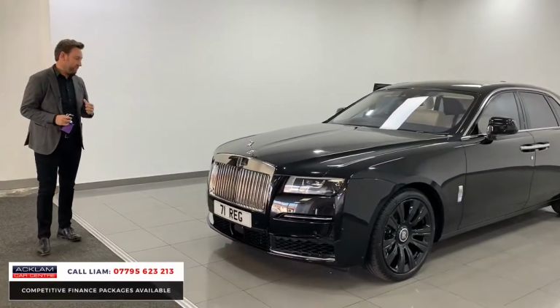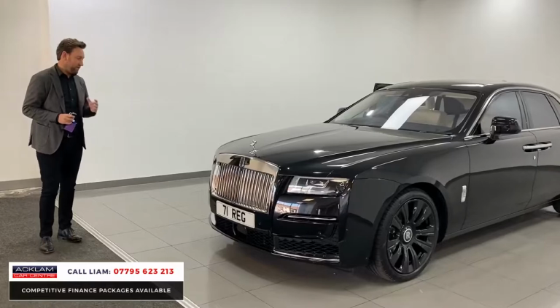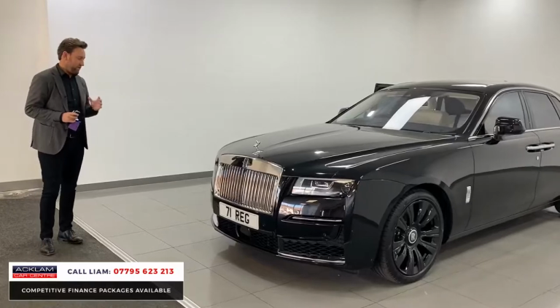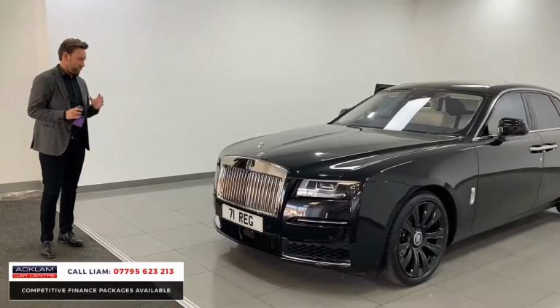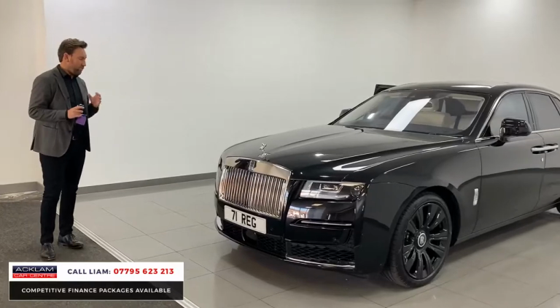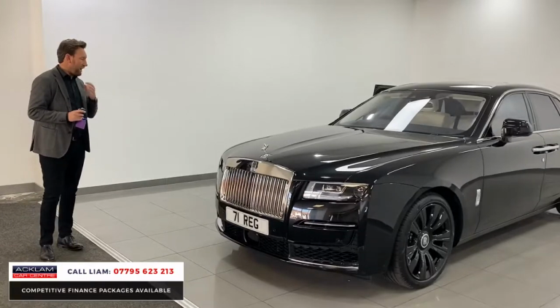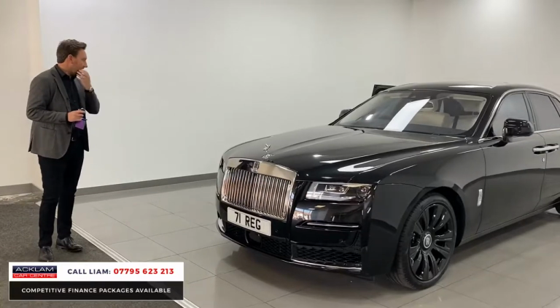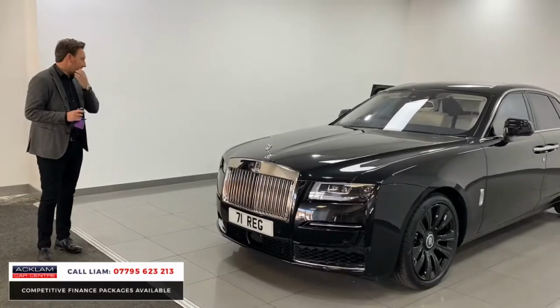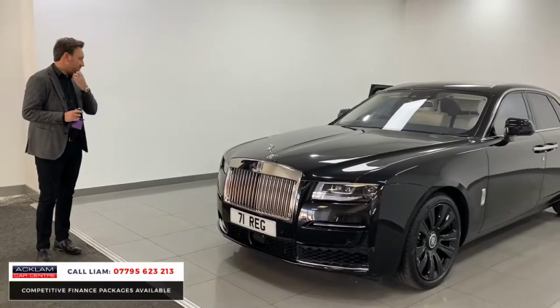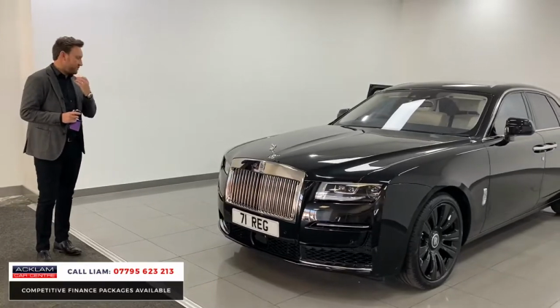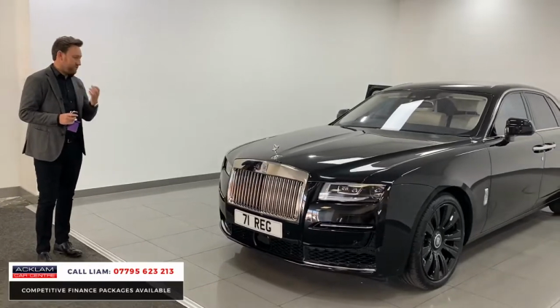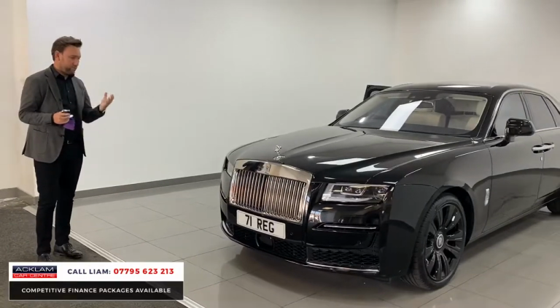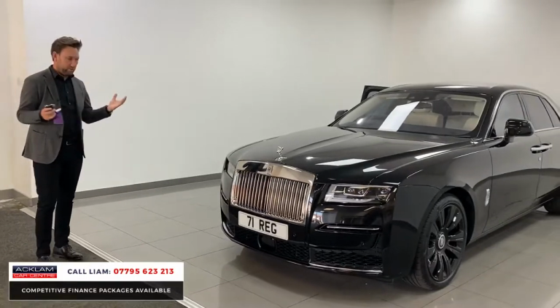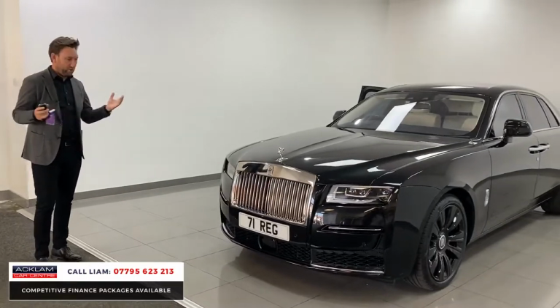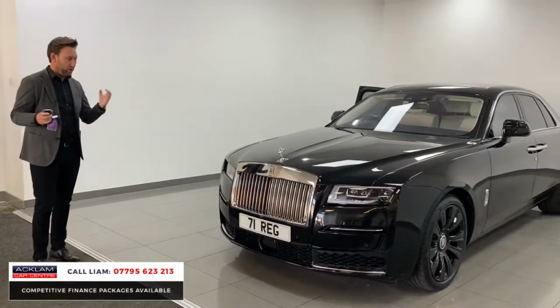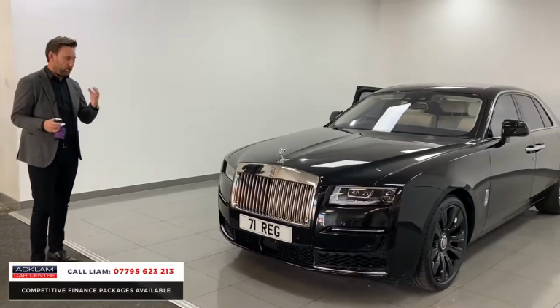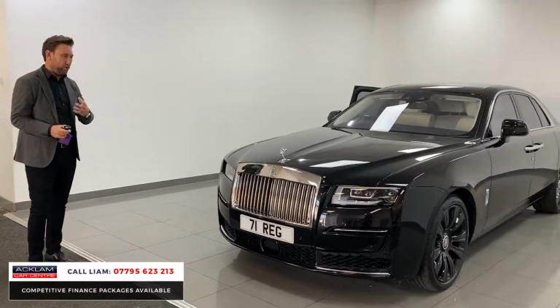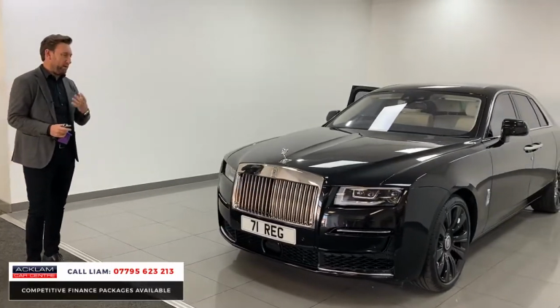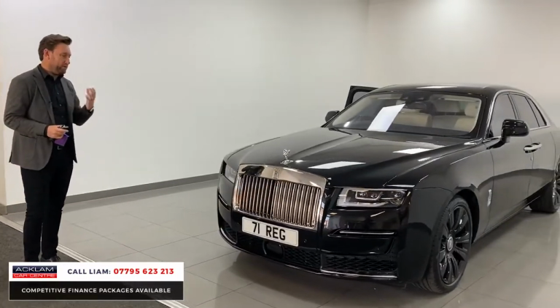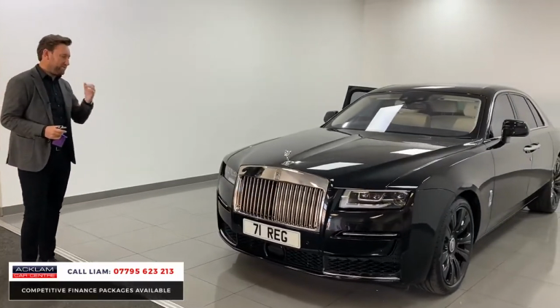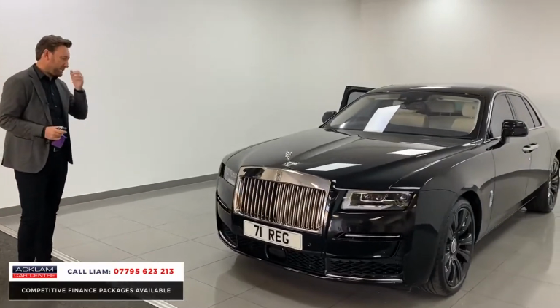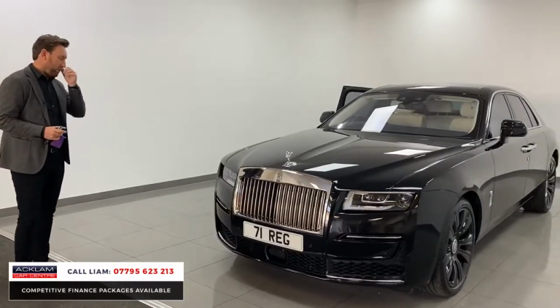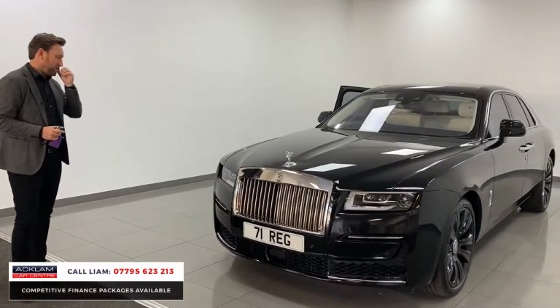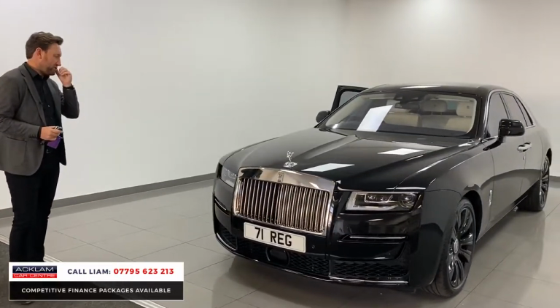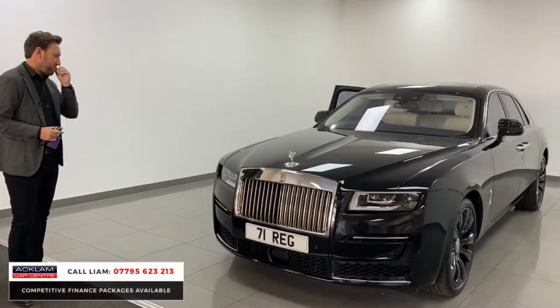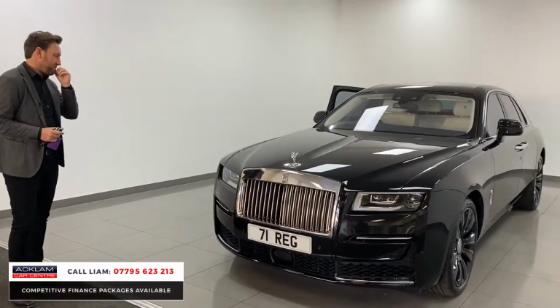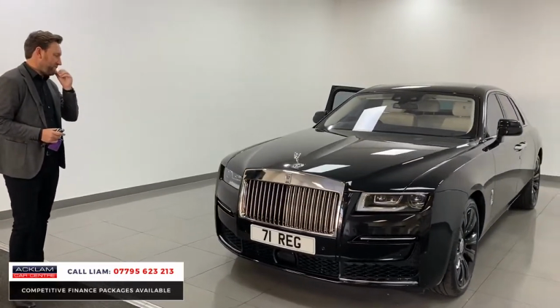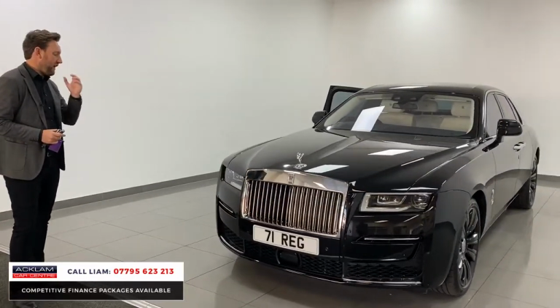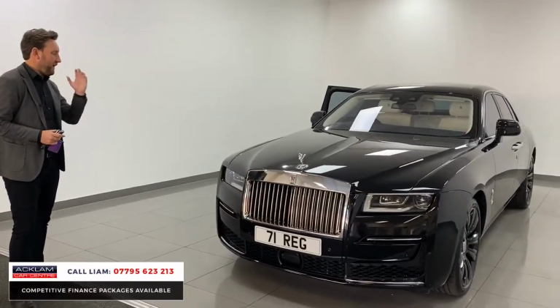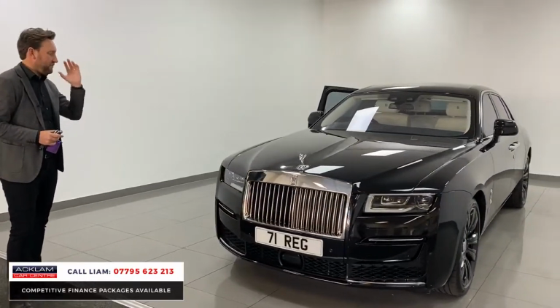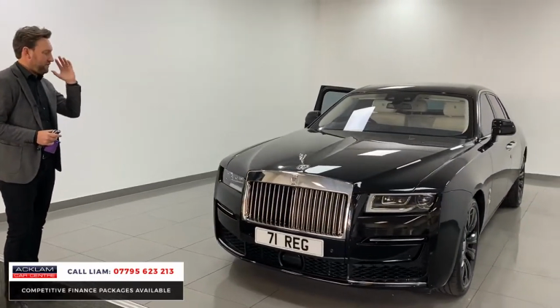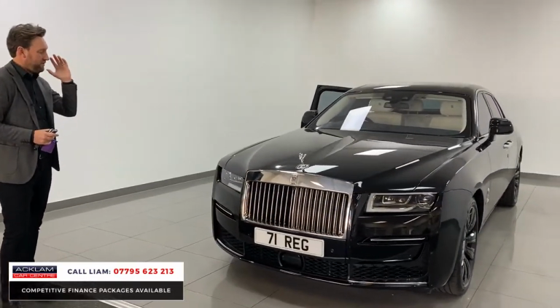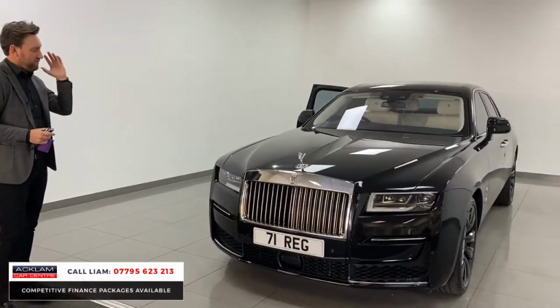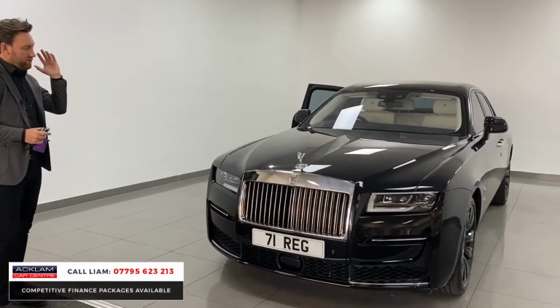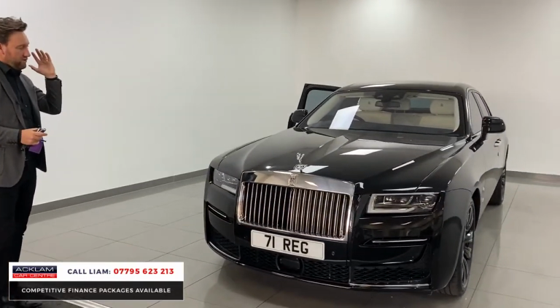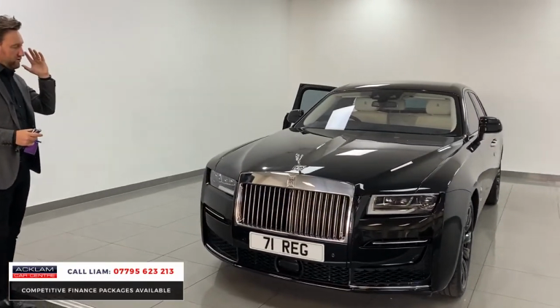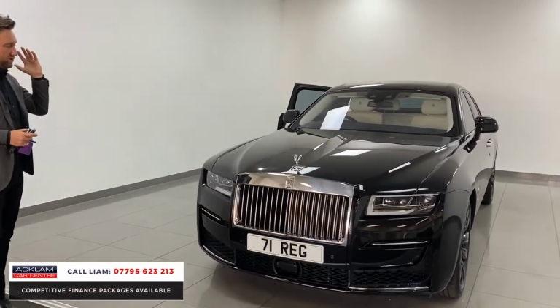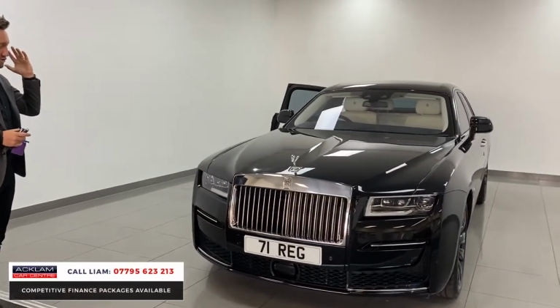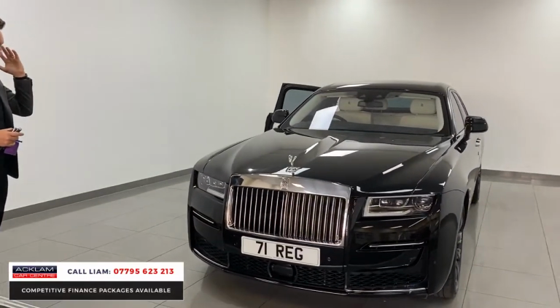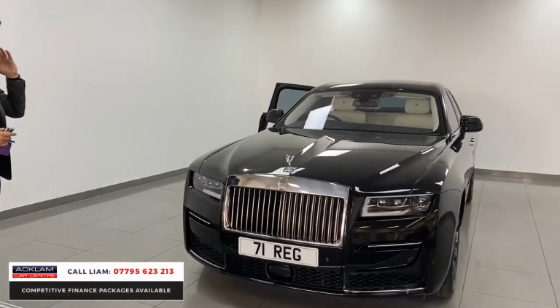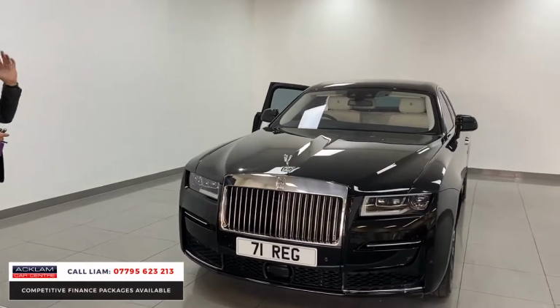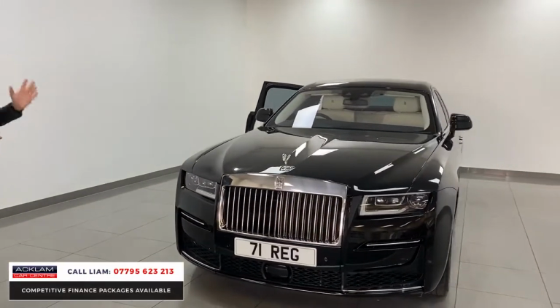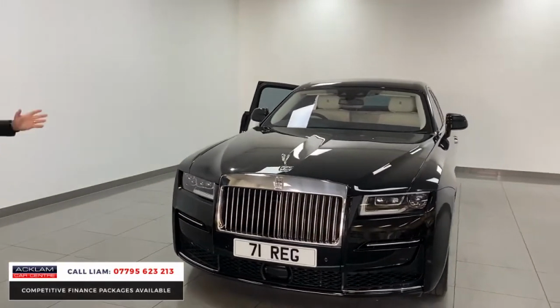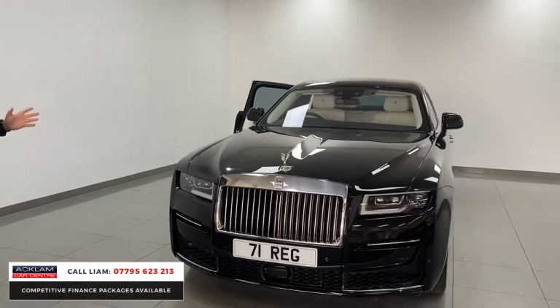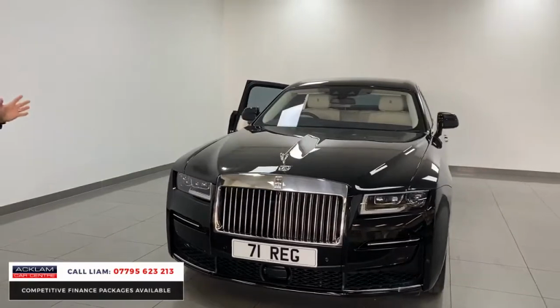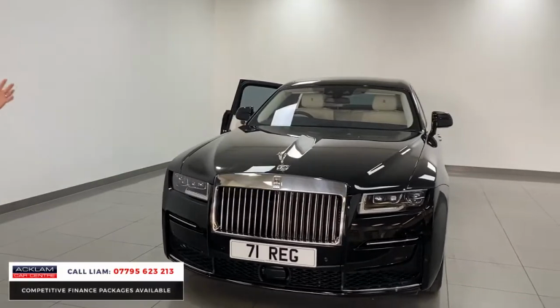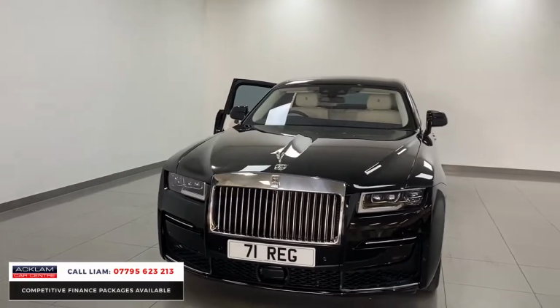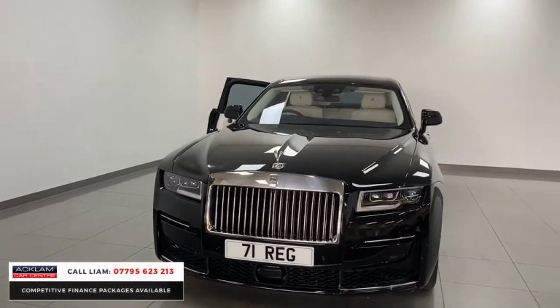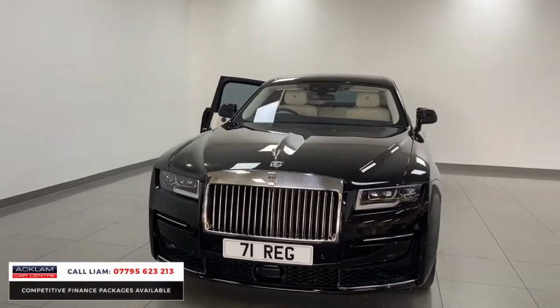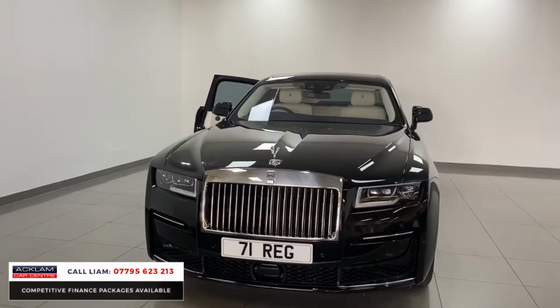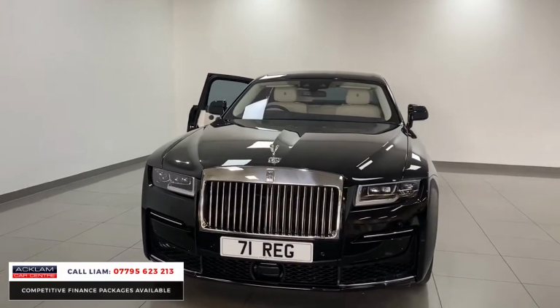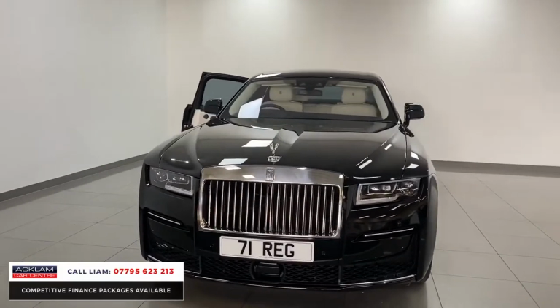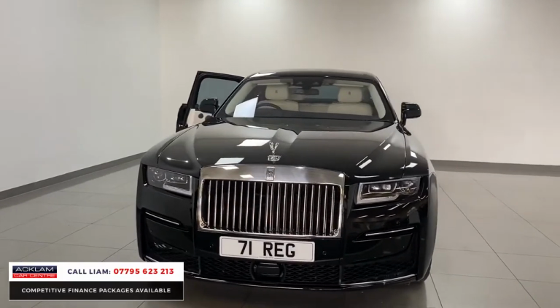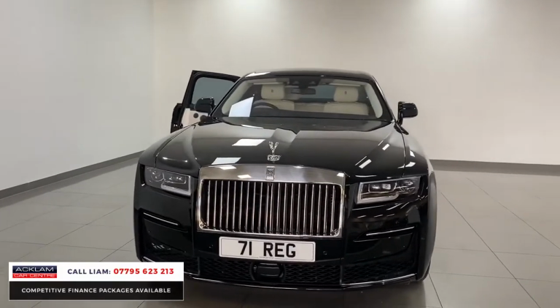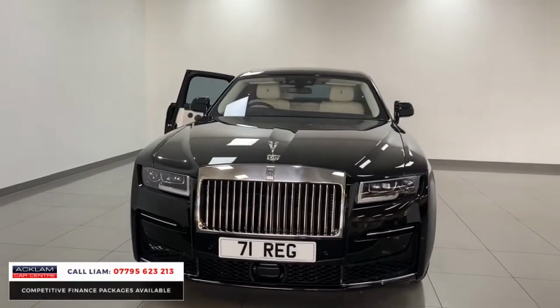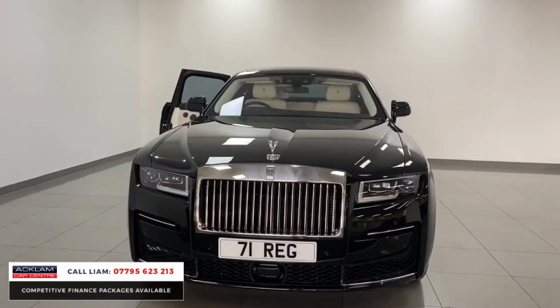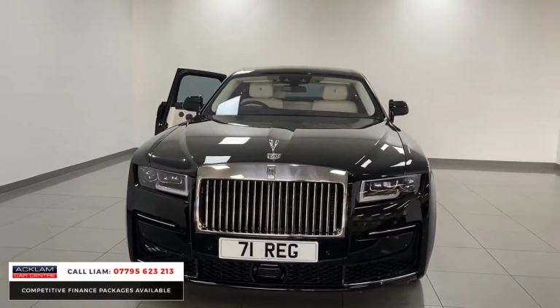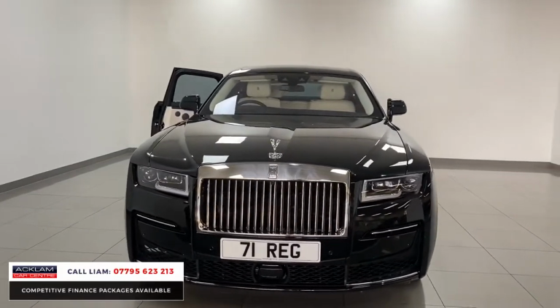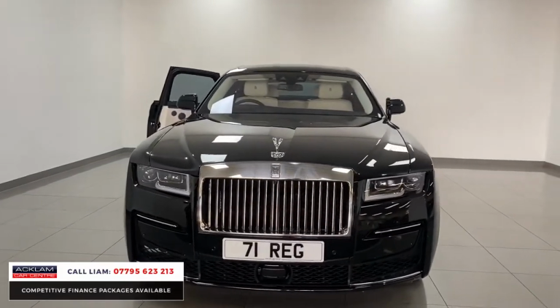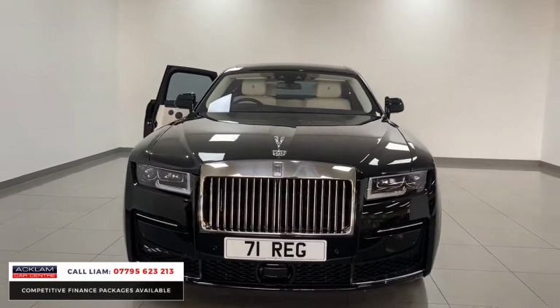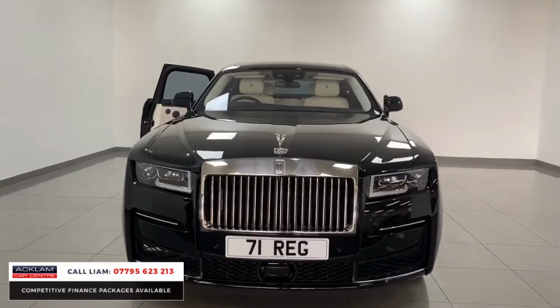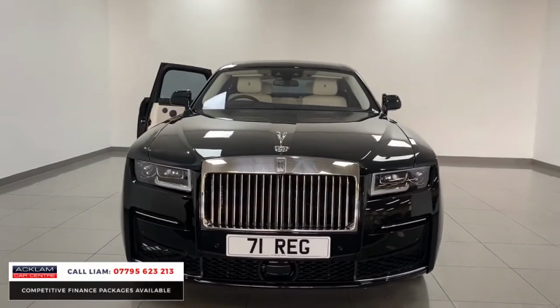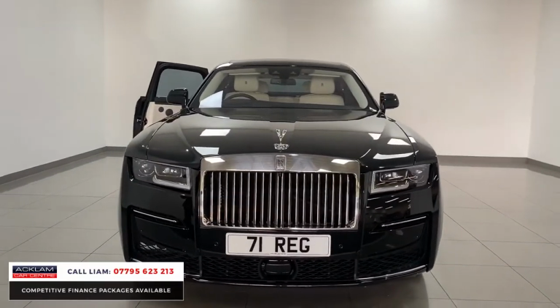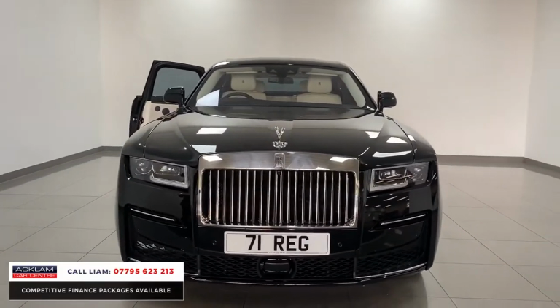It's got the right engine, which we all know about — 6.75 — just purrs along. The ultimate in luxury.